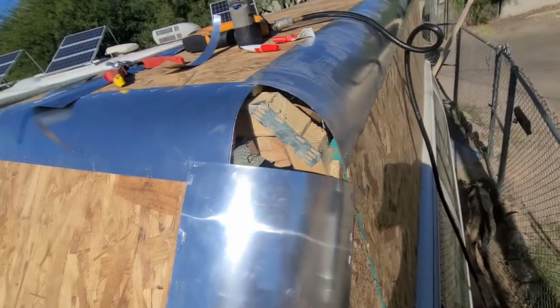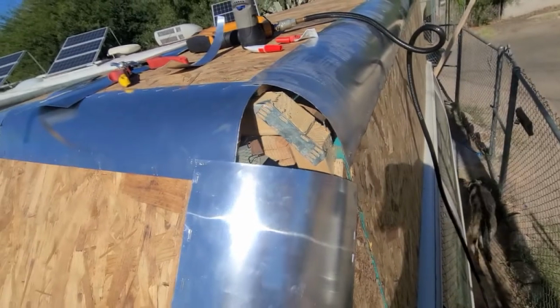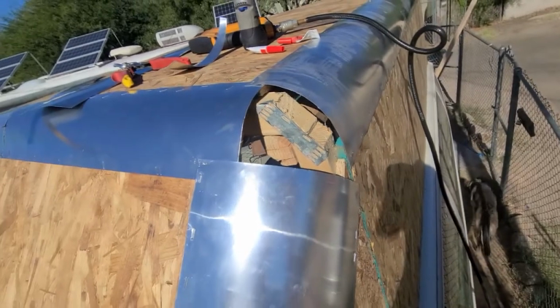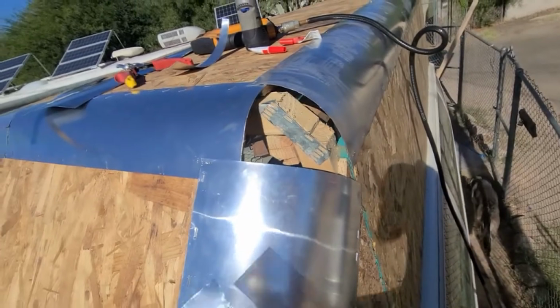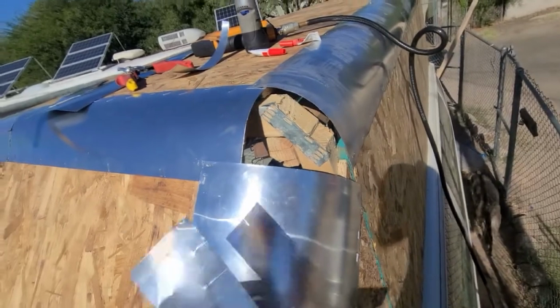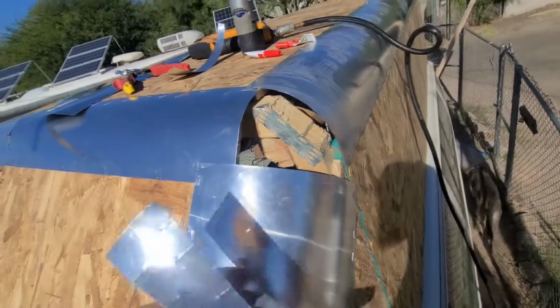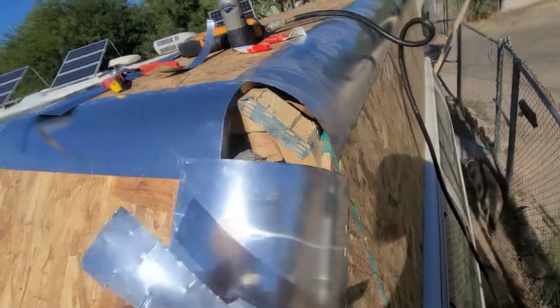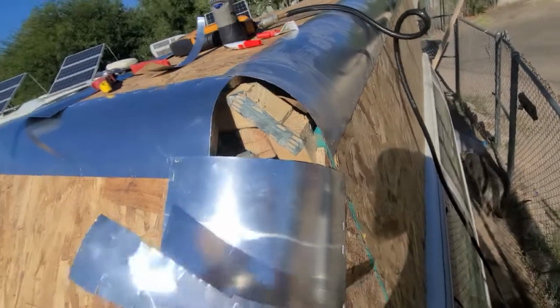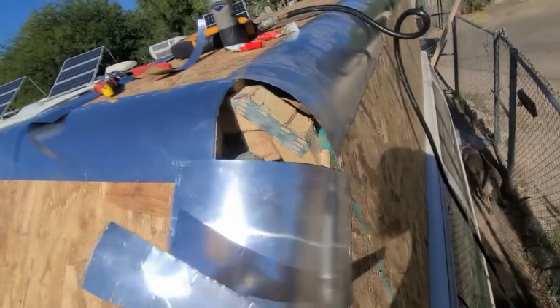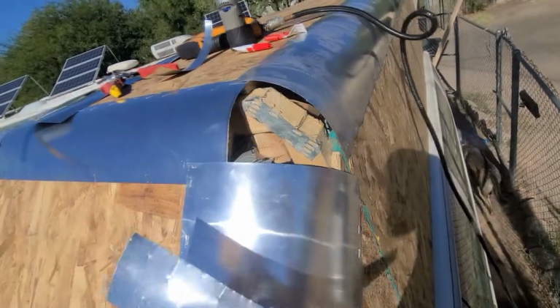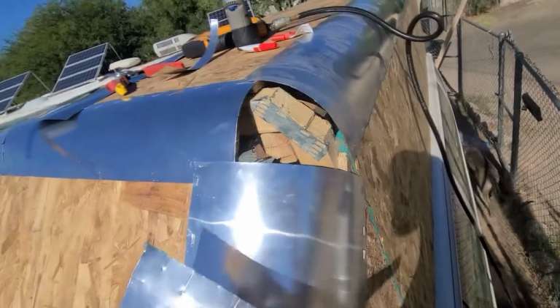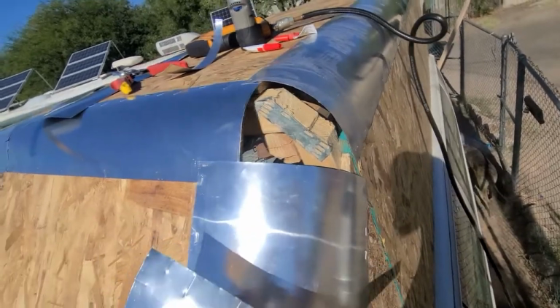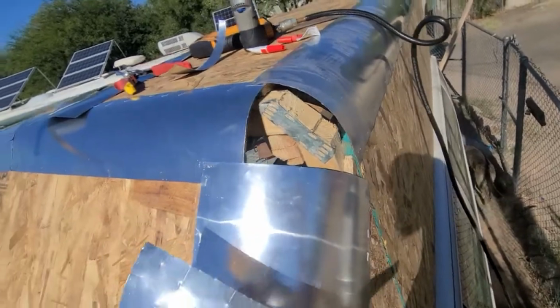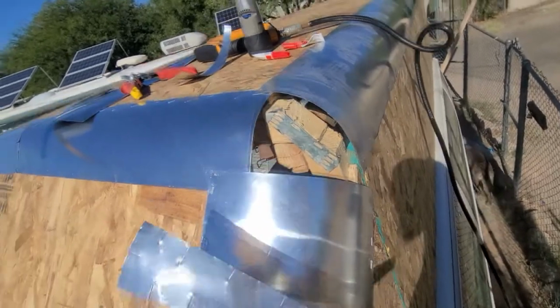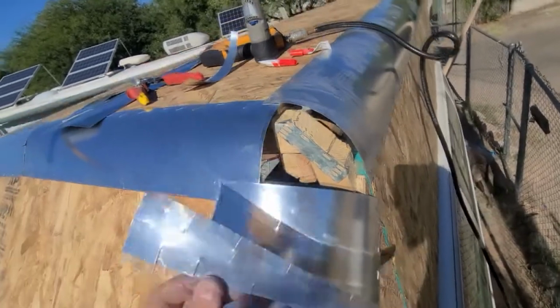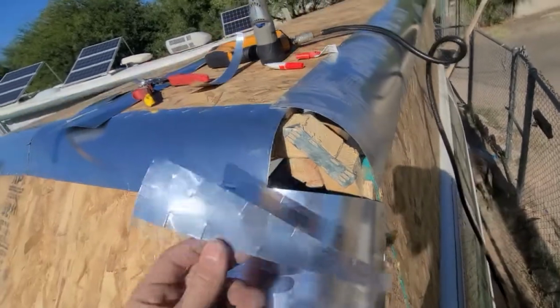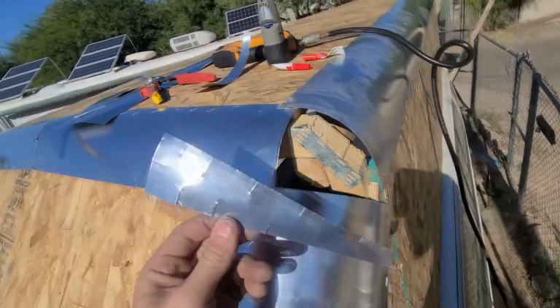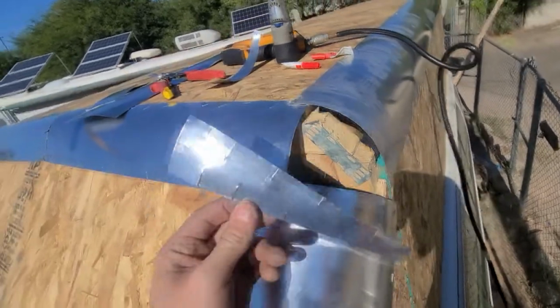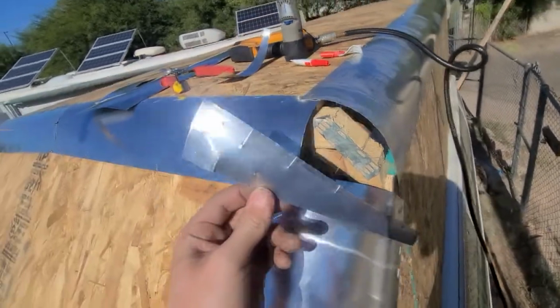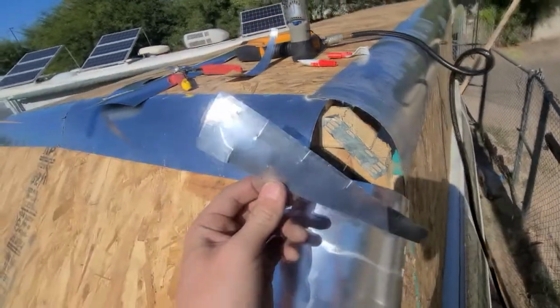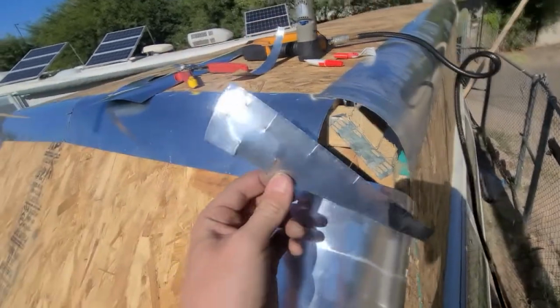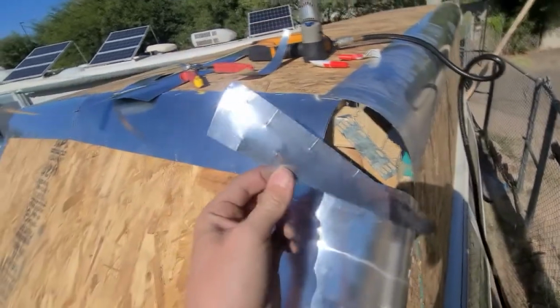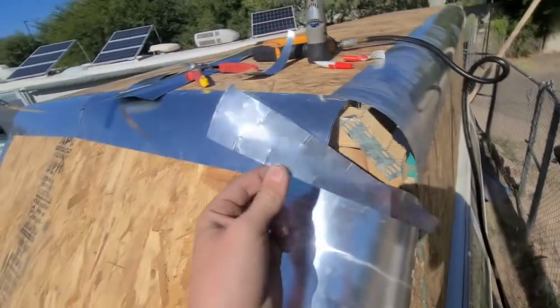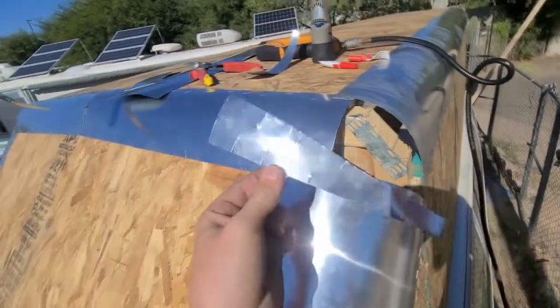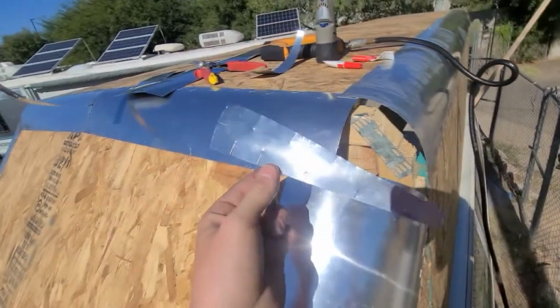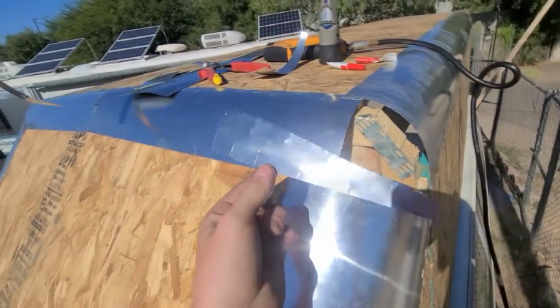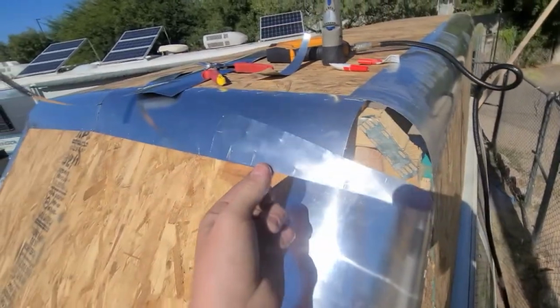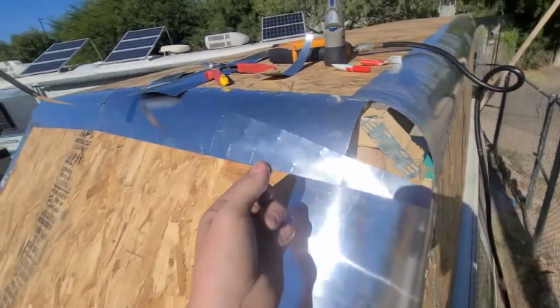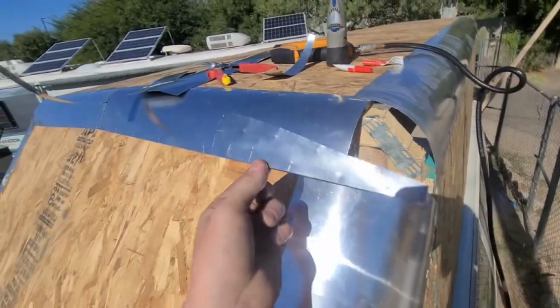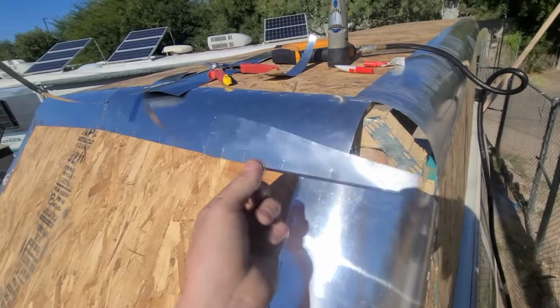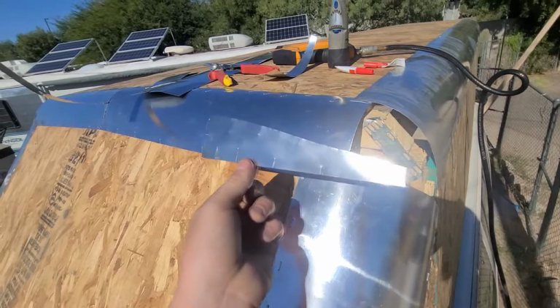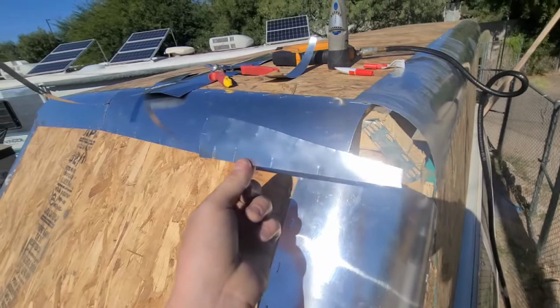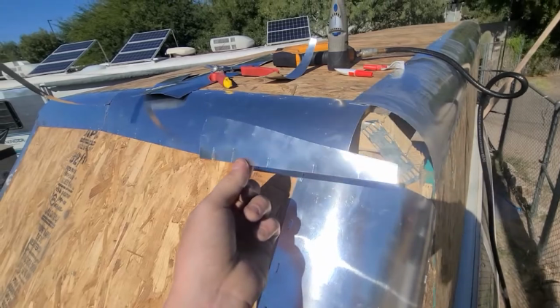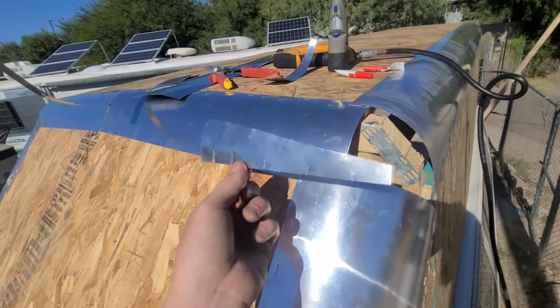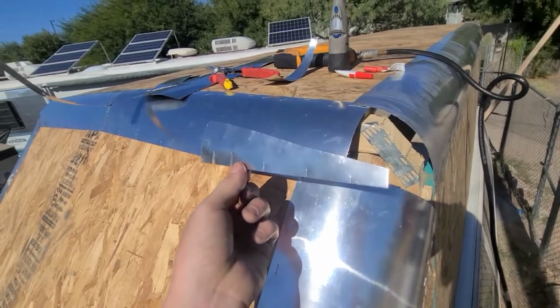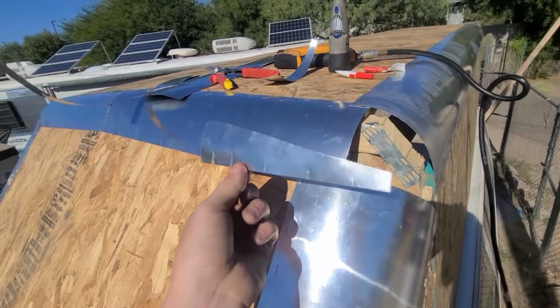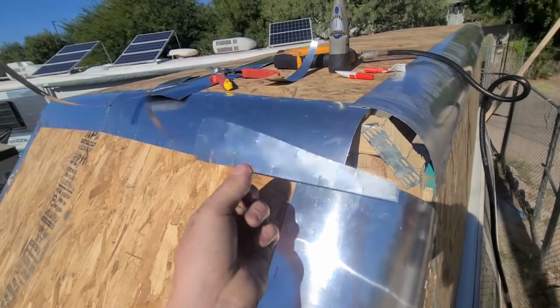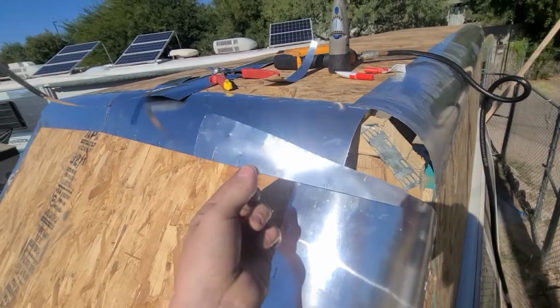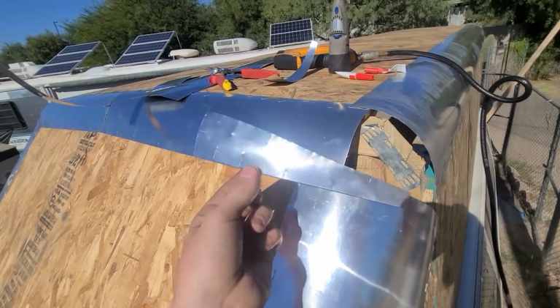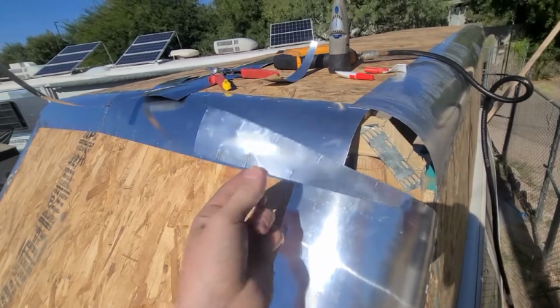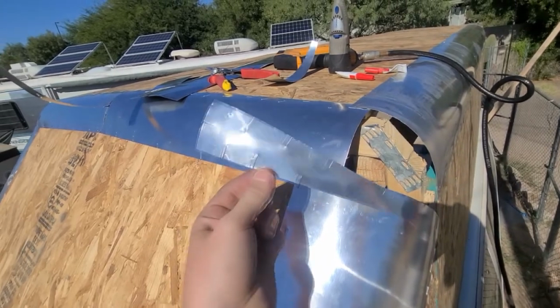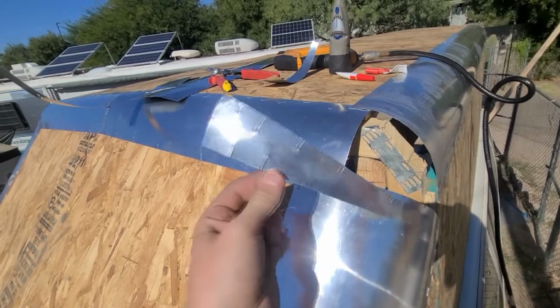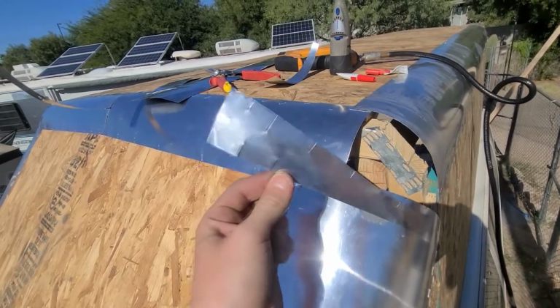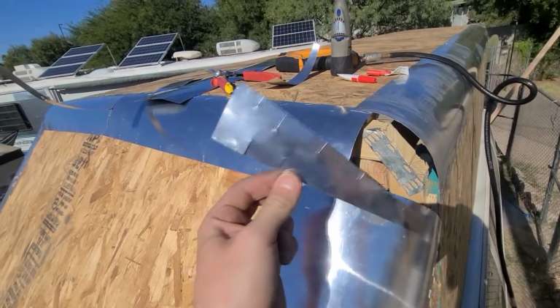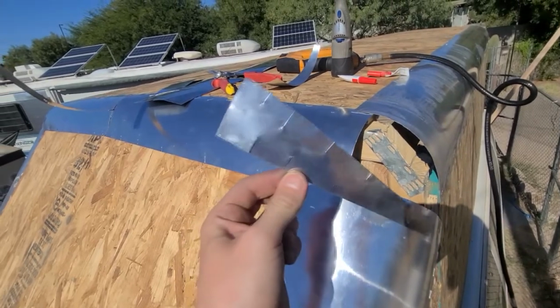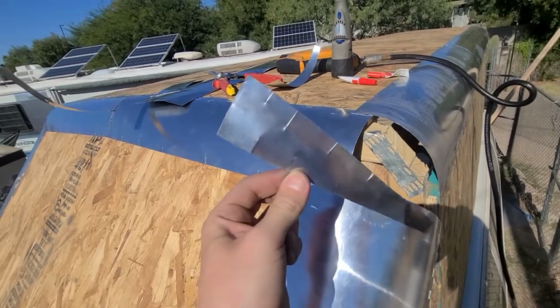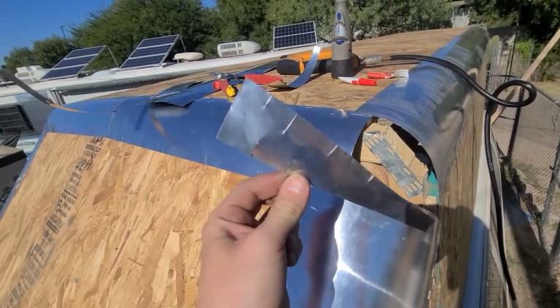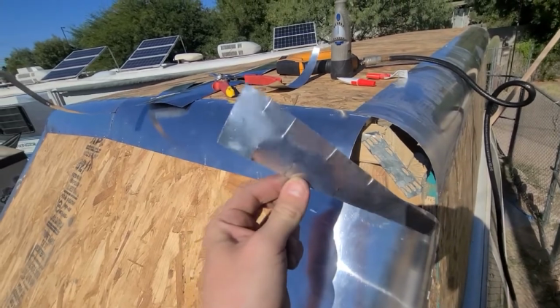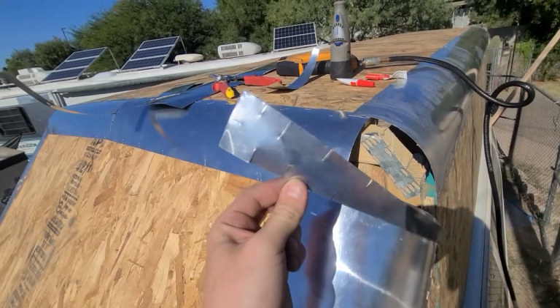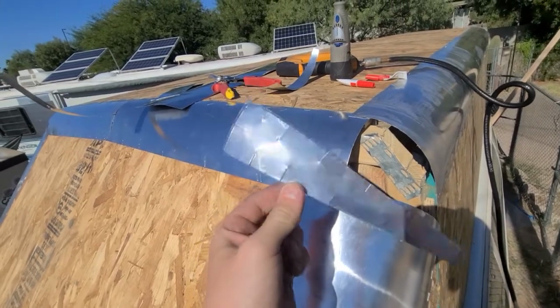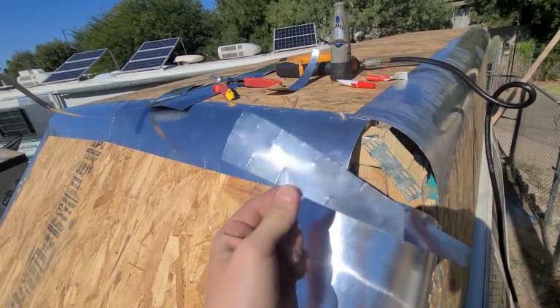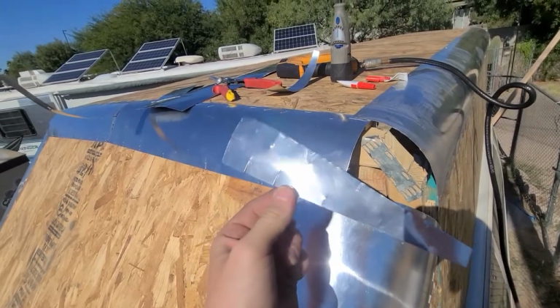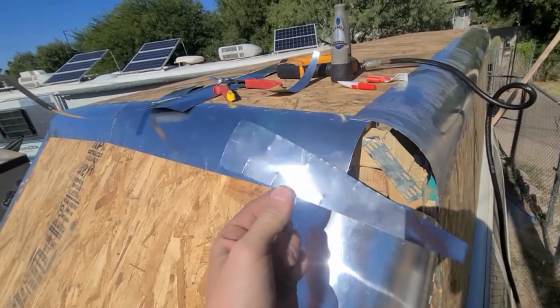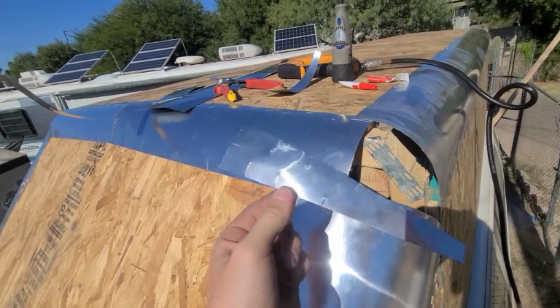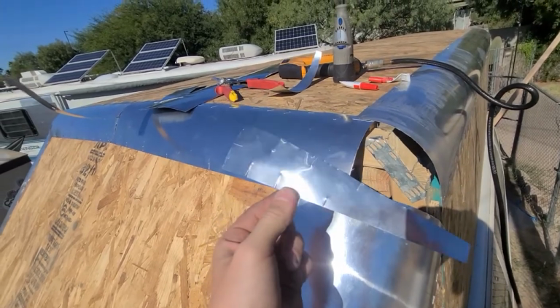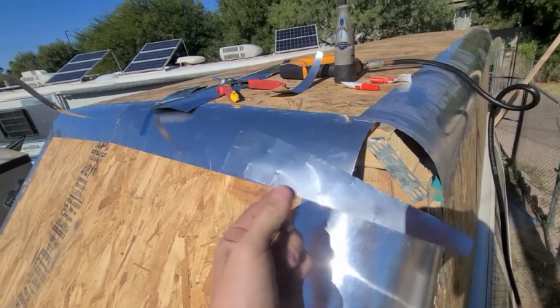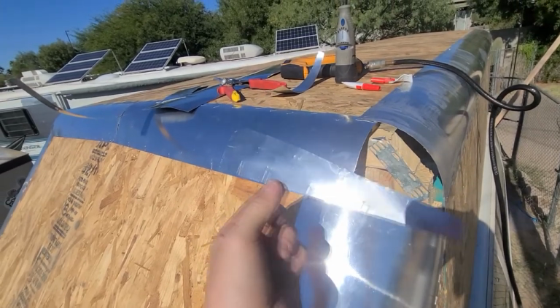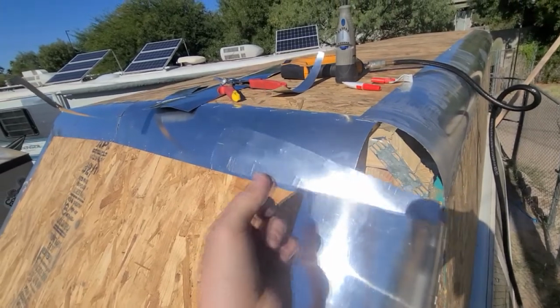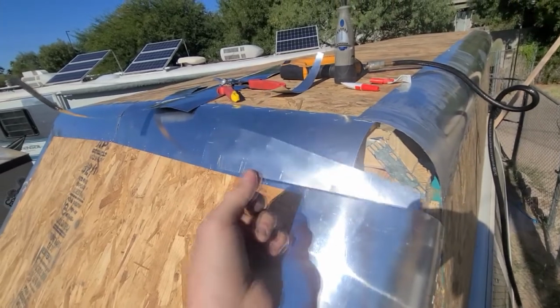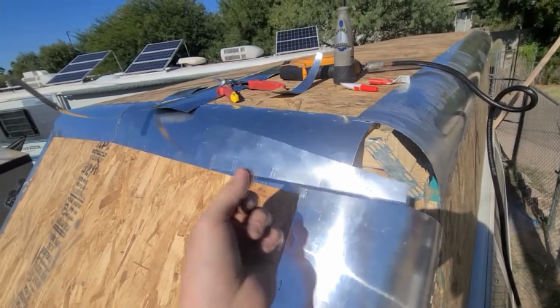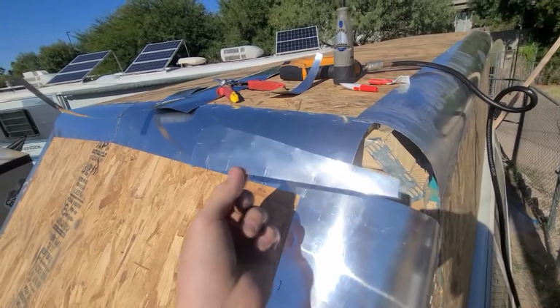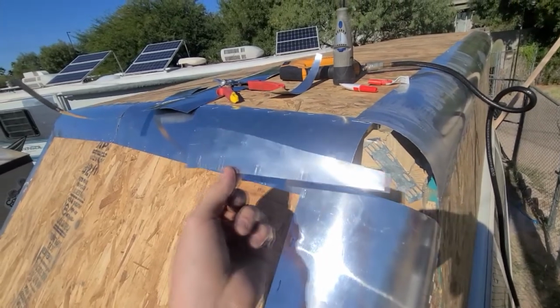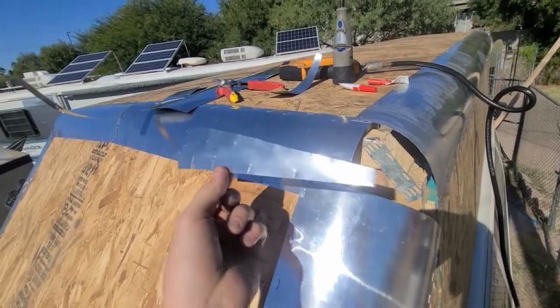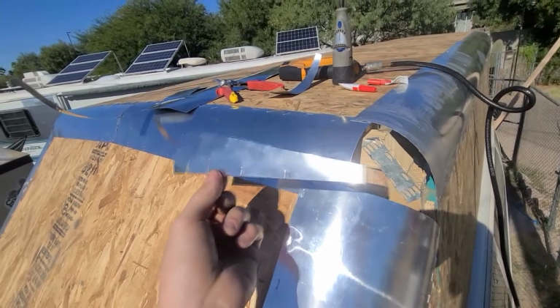On the front, I learned that a couple of vertical relief cuts goes a long way in shaping these thin metal strips.